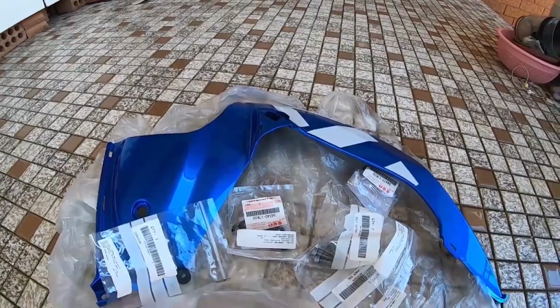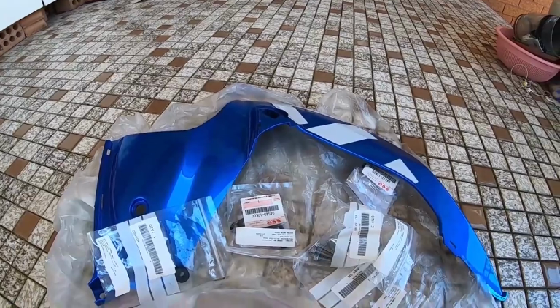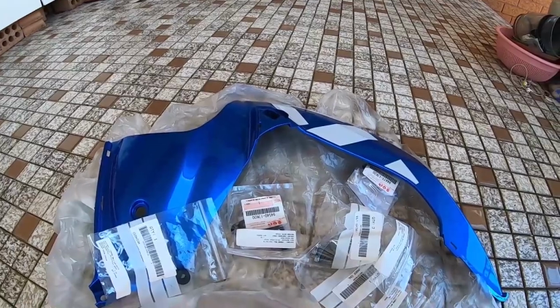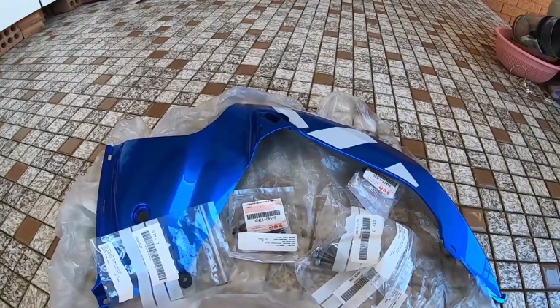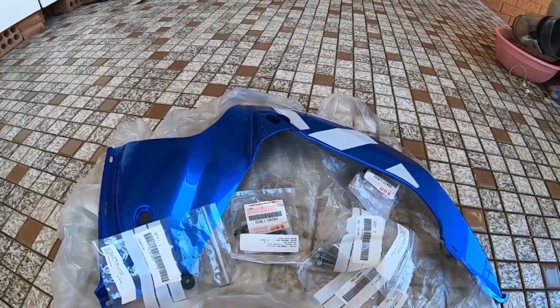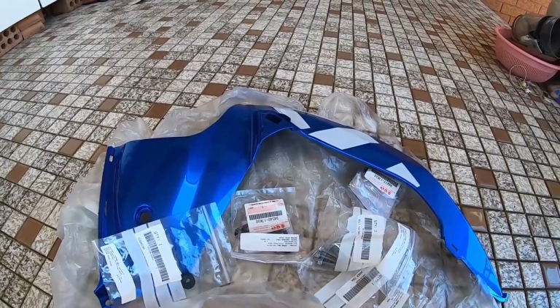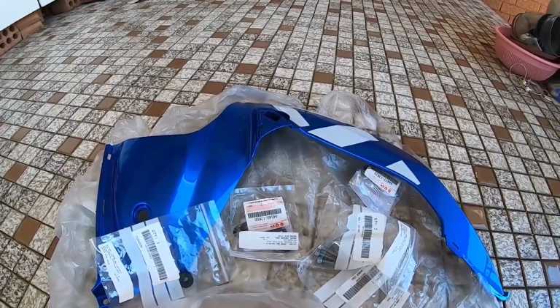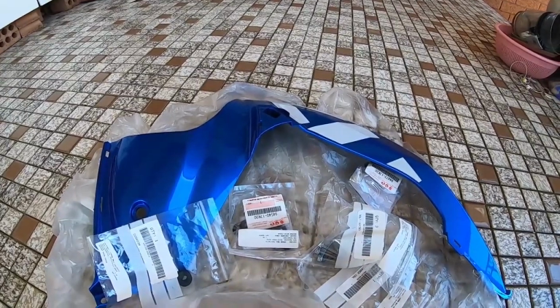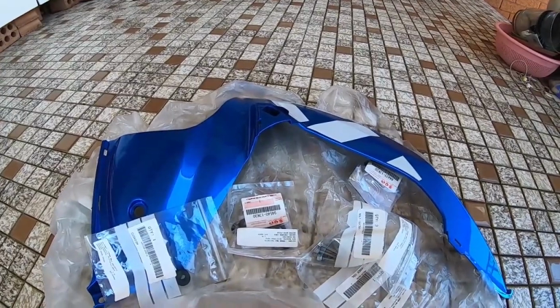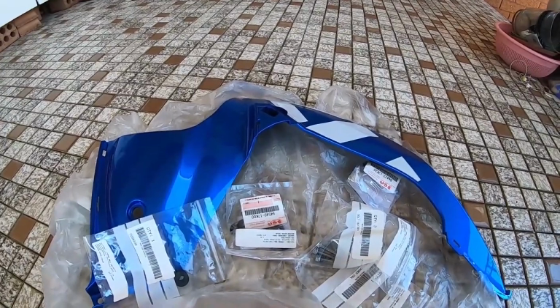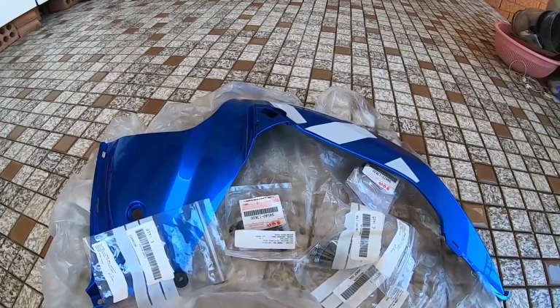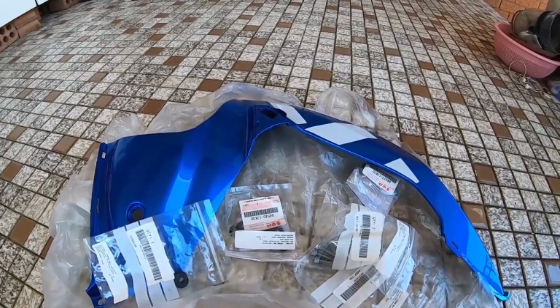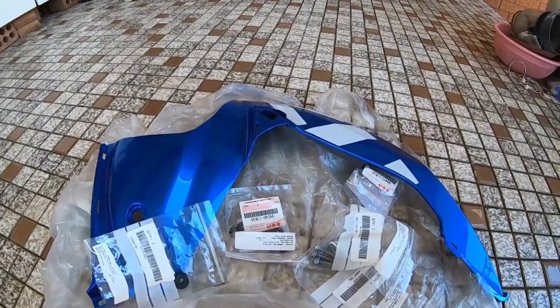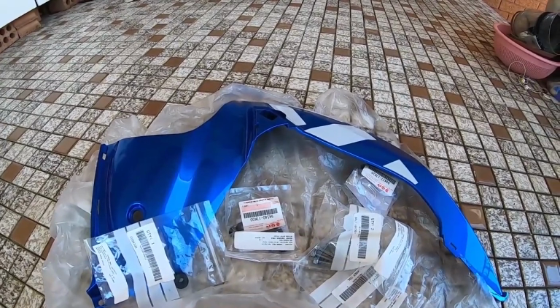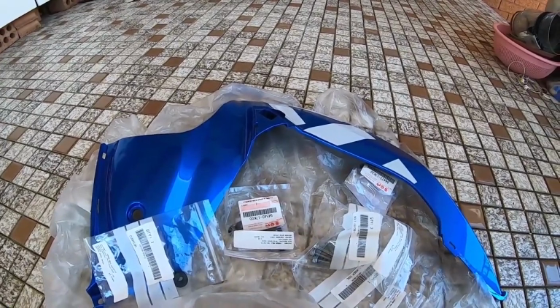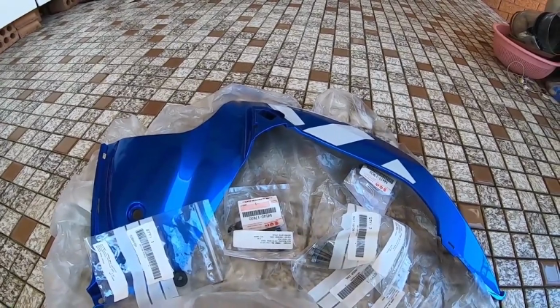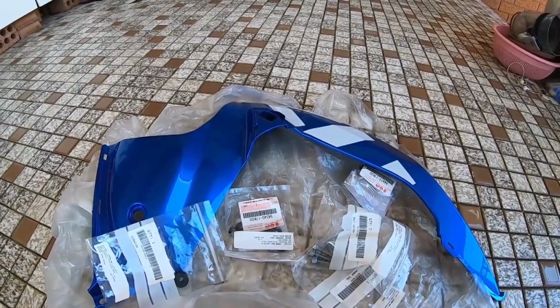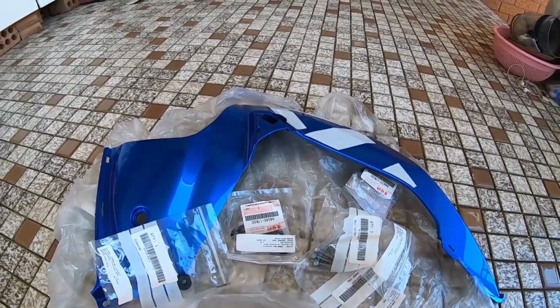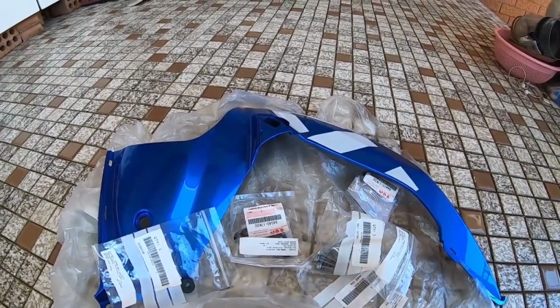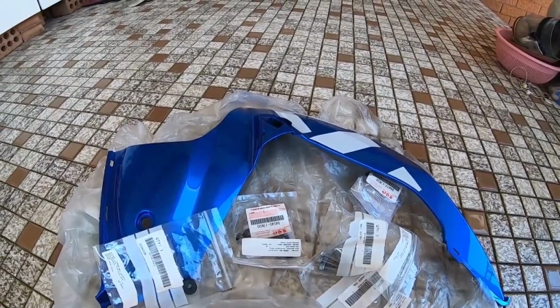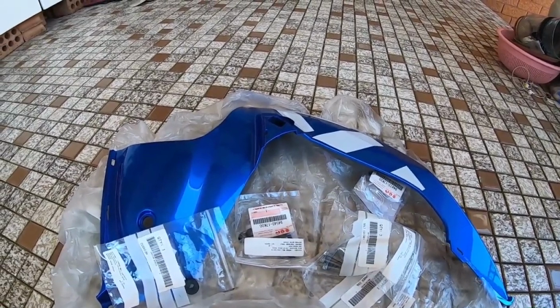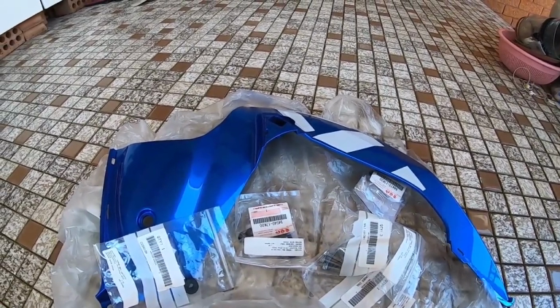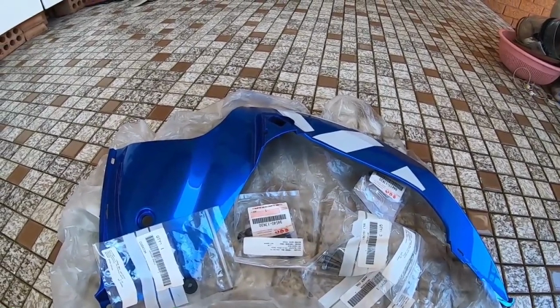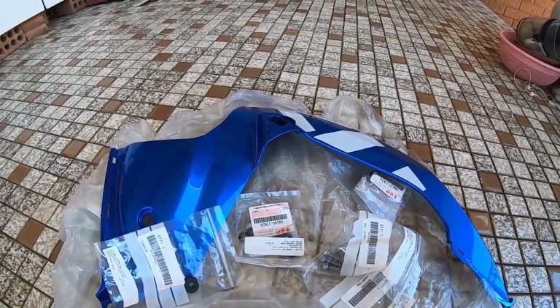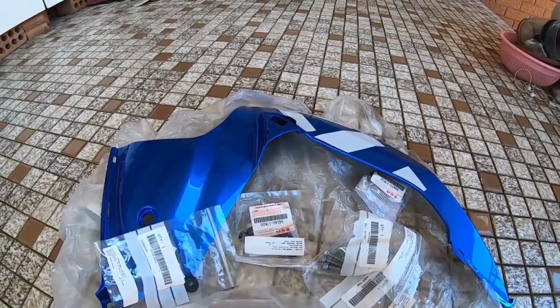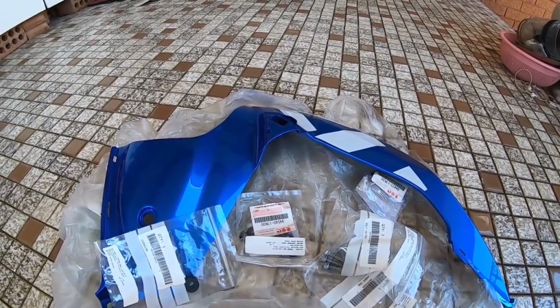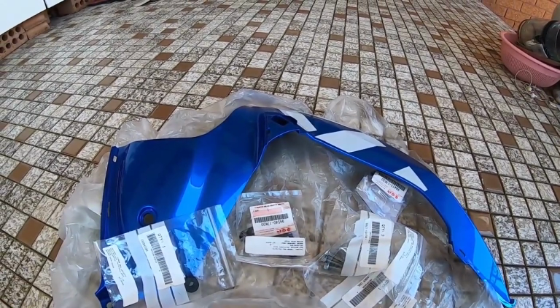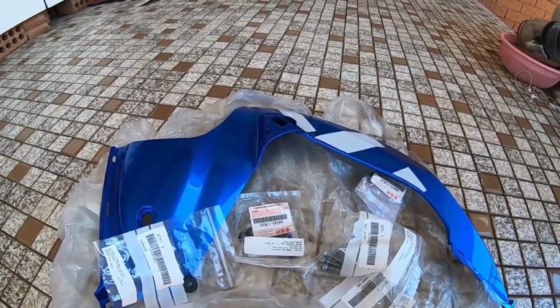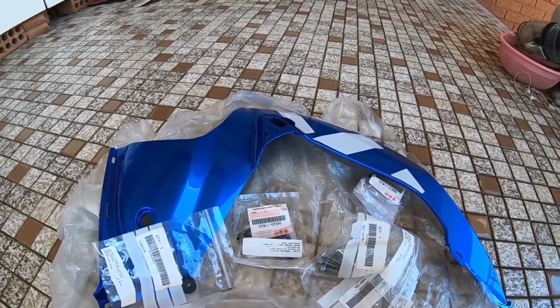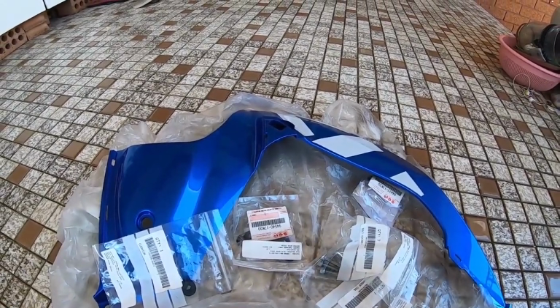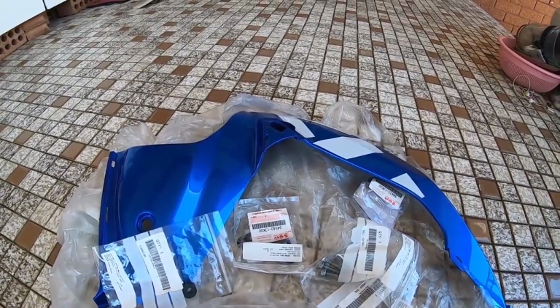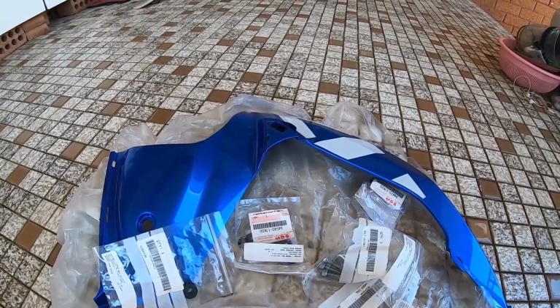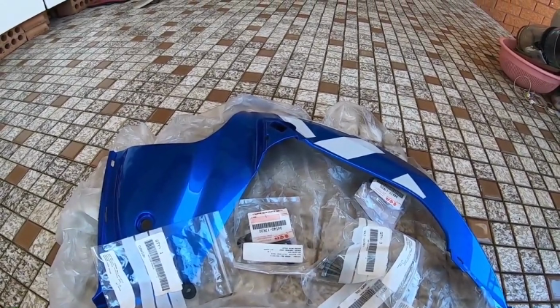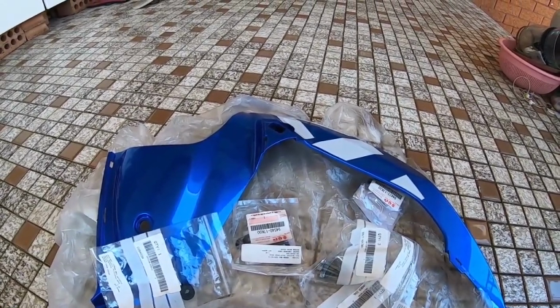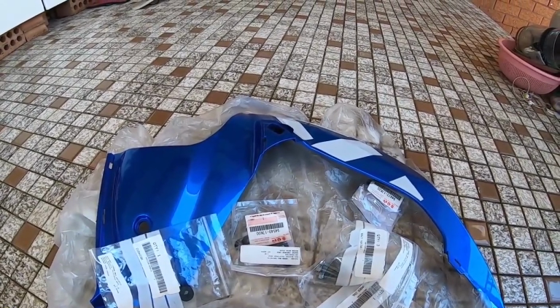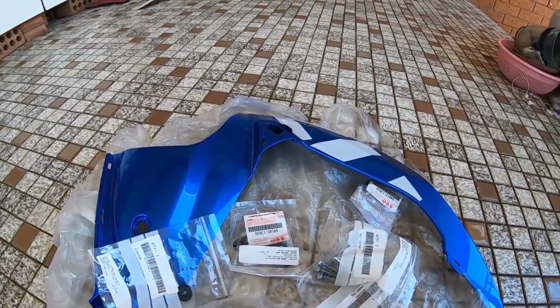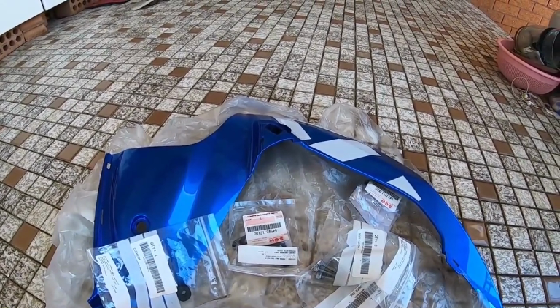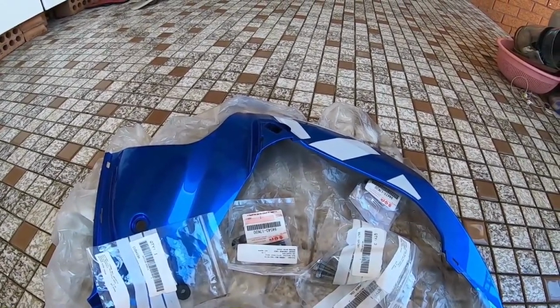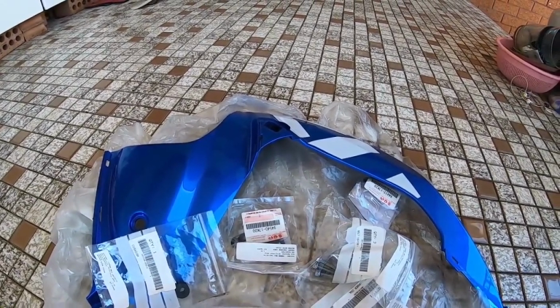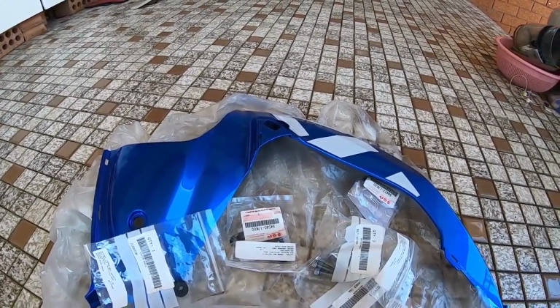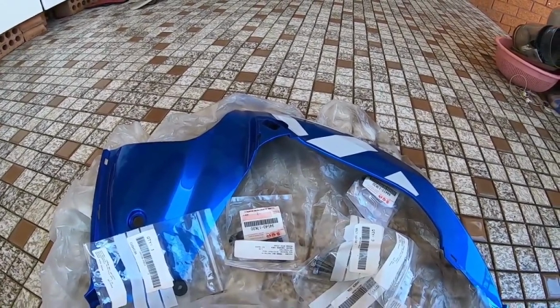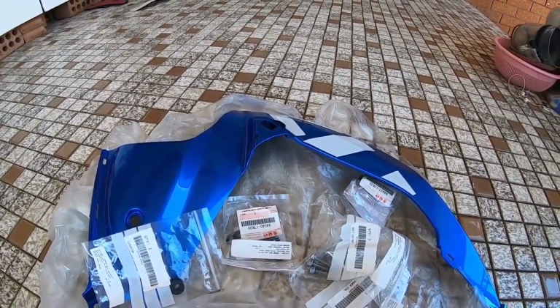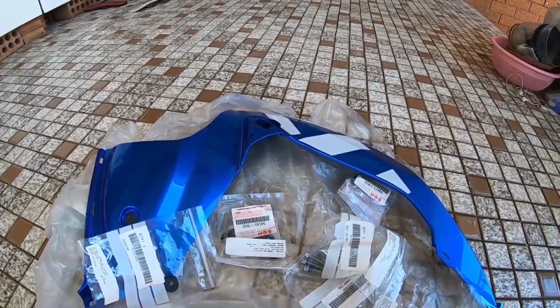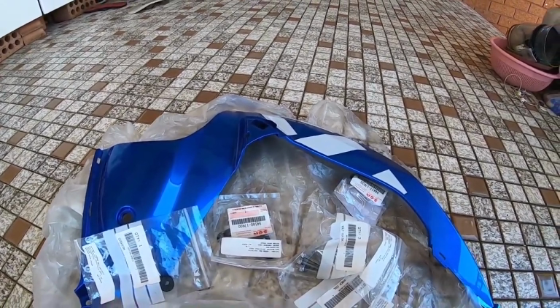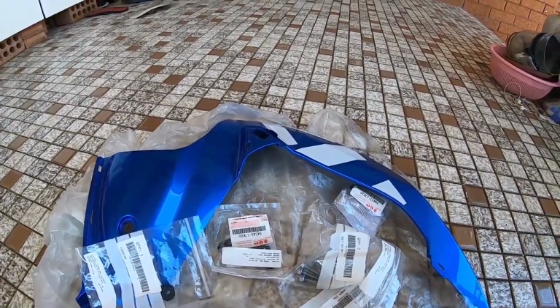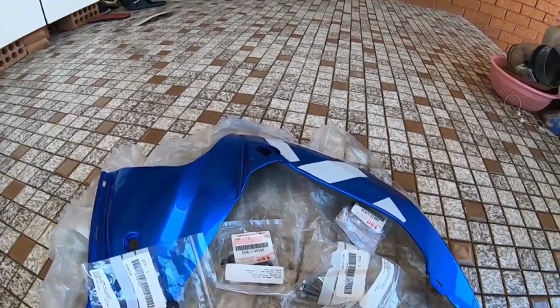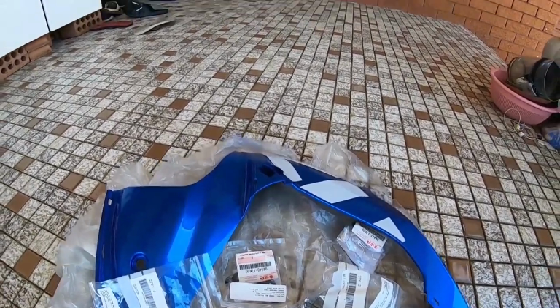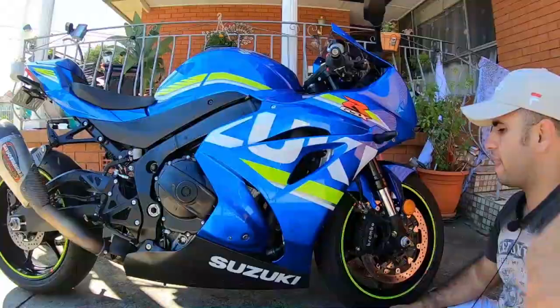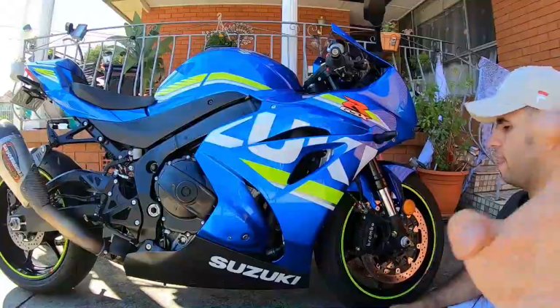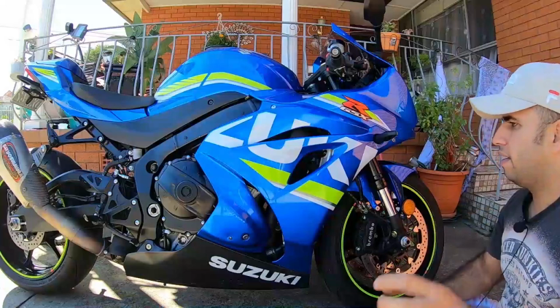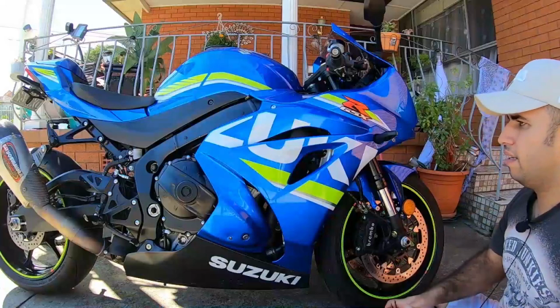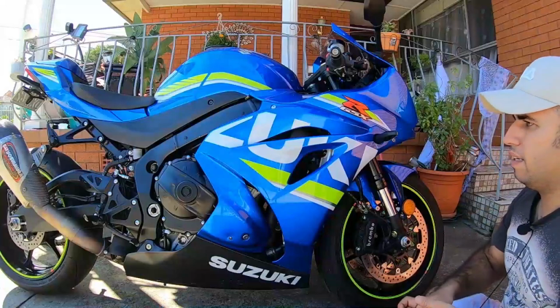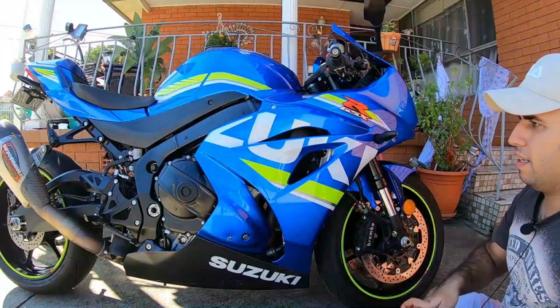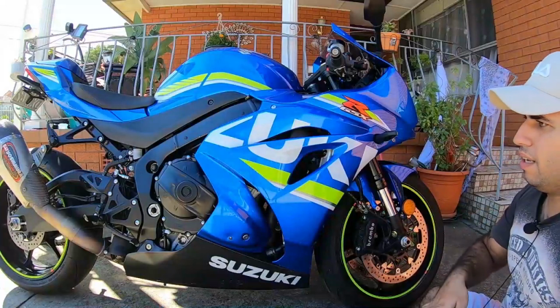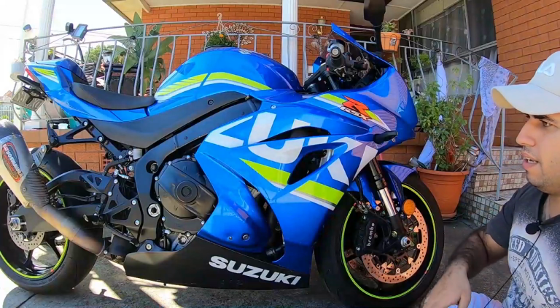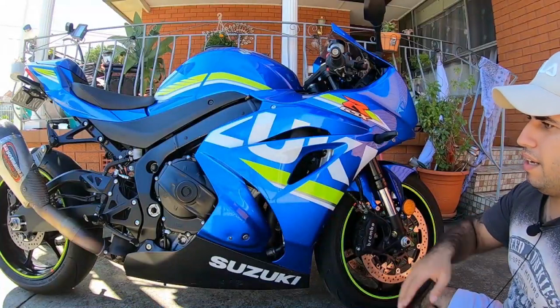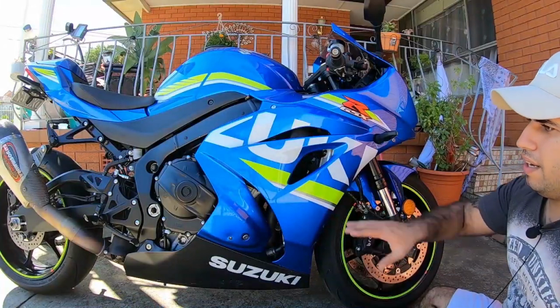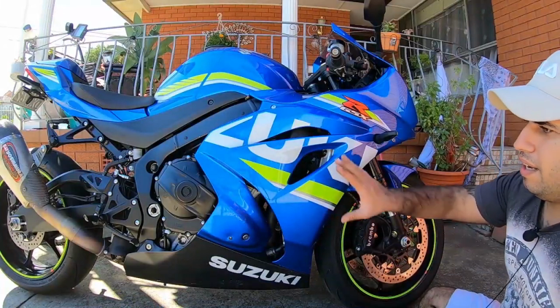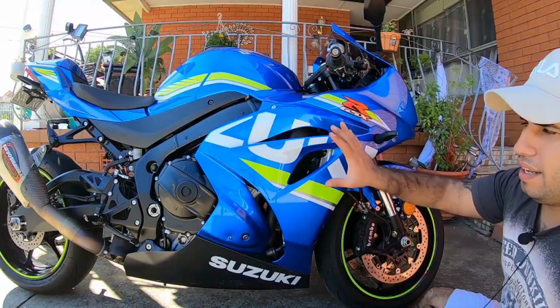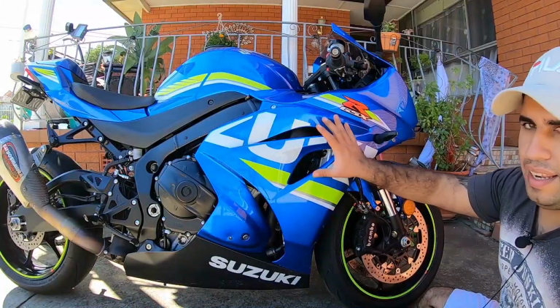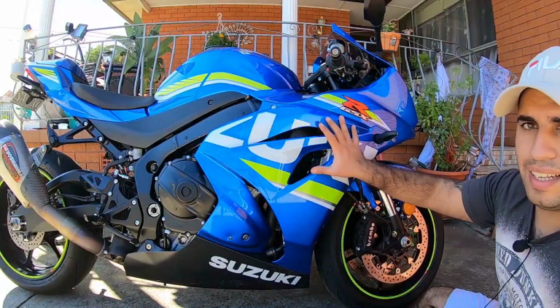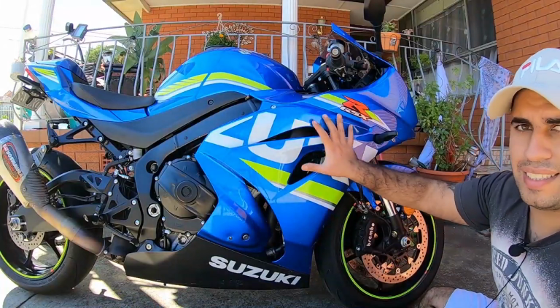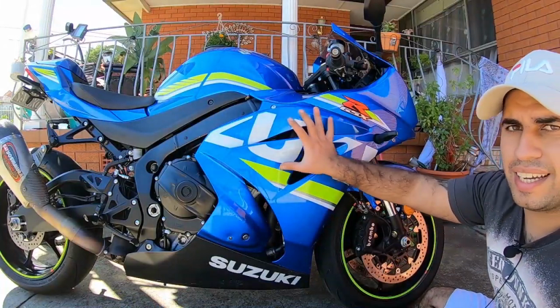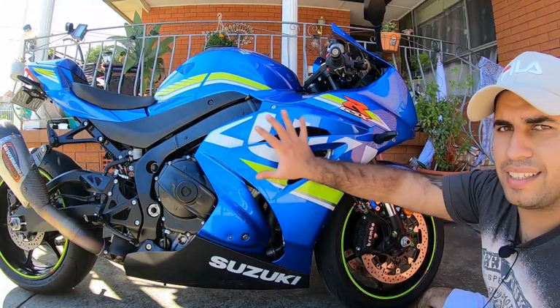Thanks to Western Motorcycles - I'll put their link in the description for you guys to check them out. Now let's take the fairing off. Step one: you're going to take all these allen key bolts off.